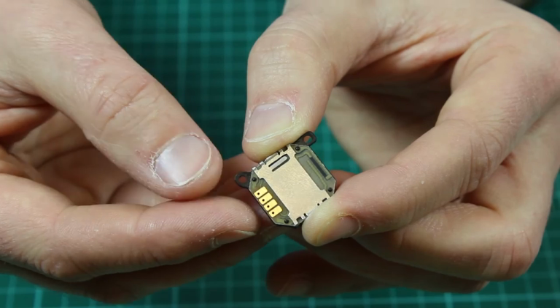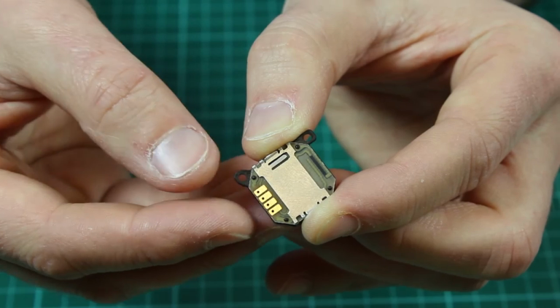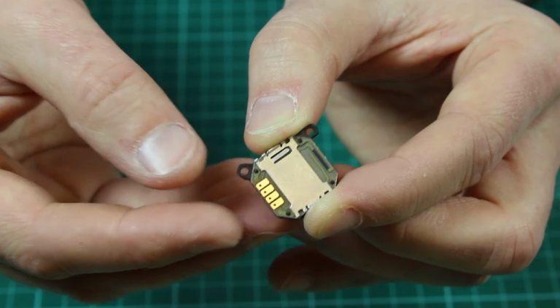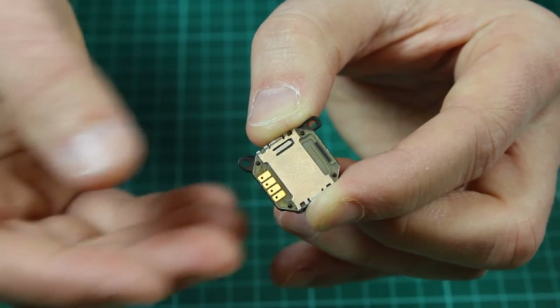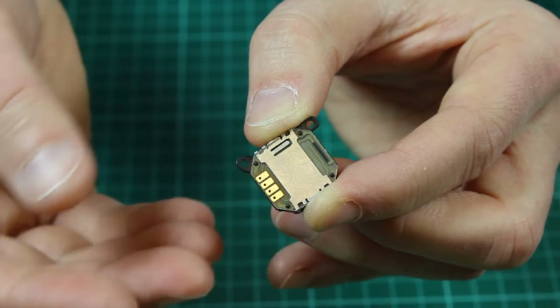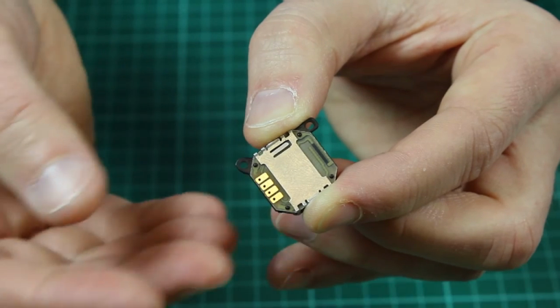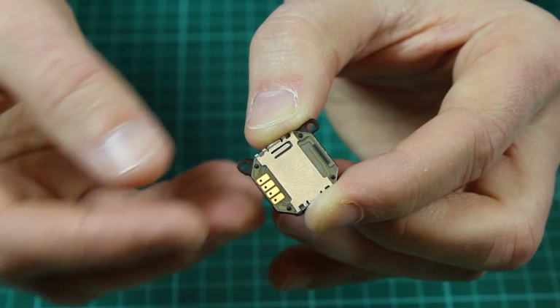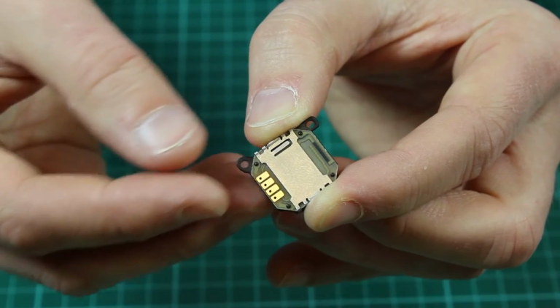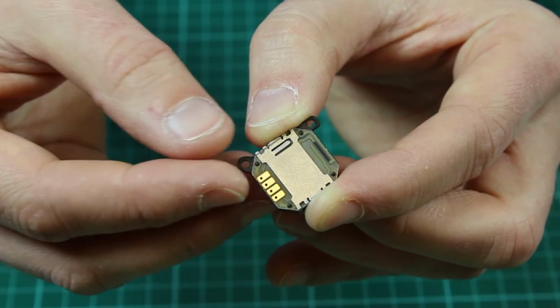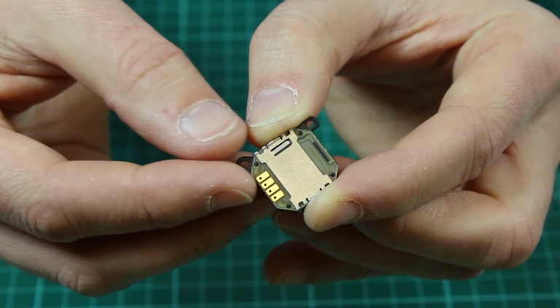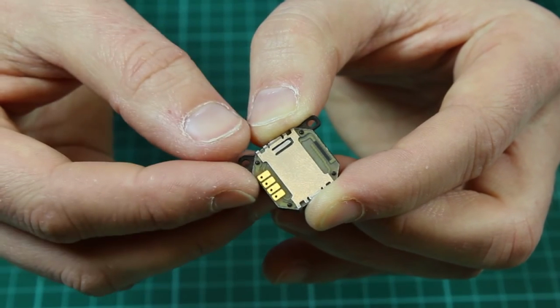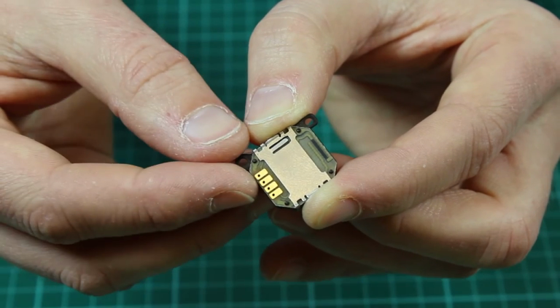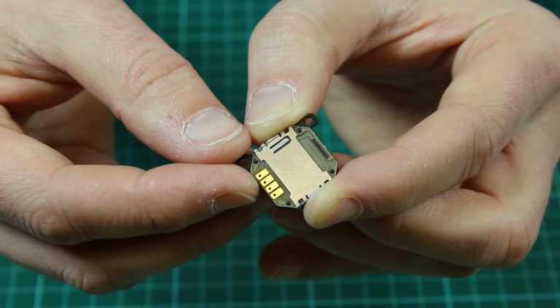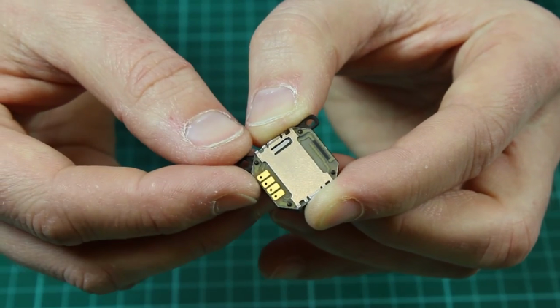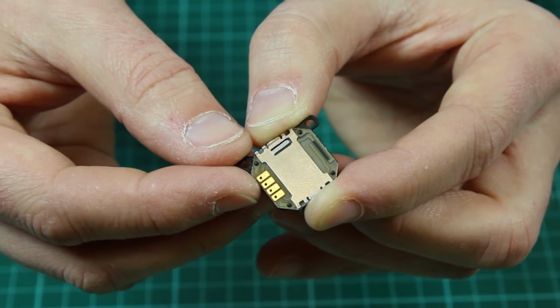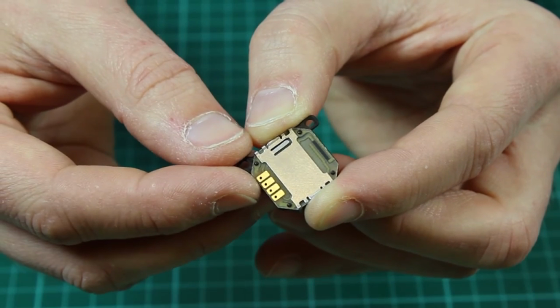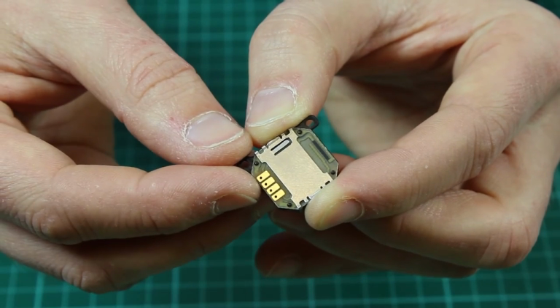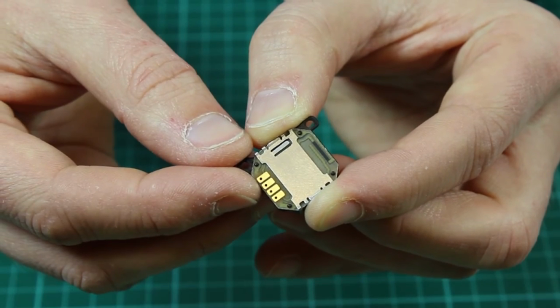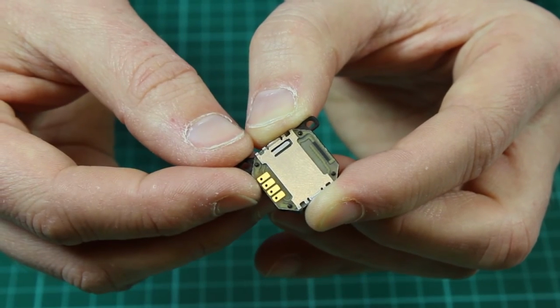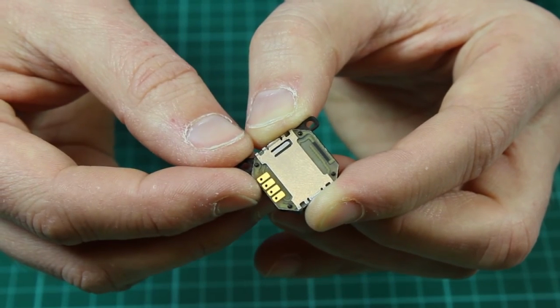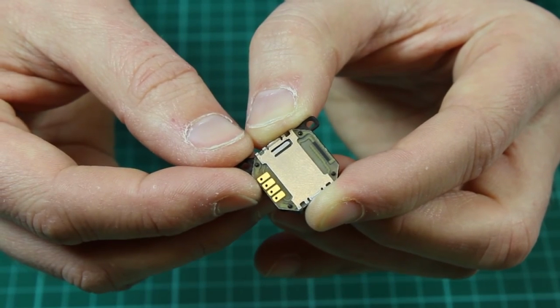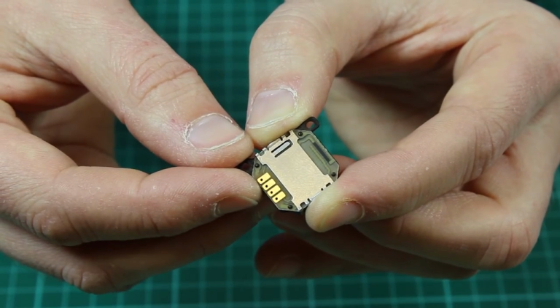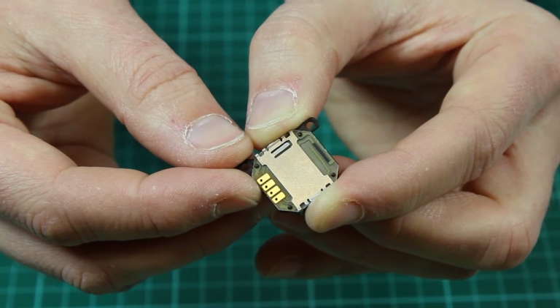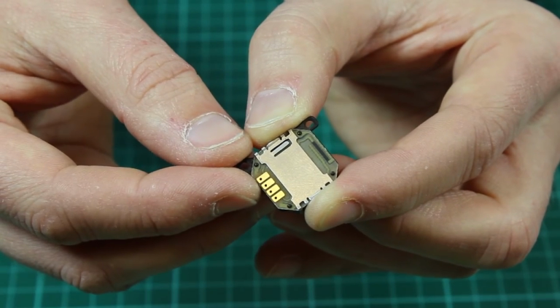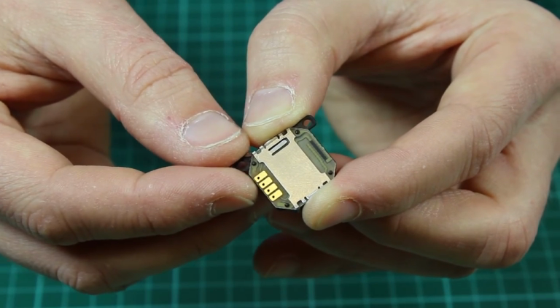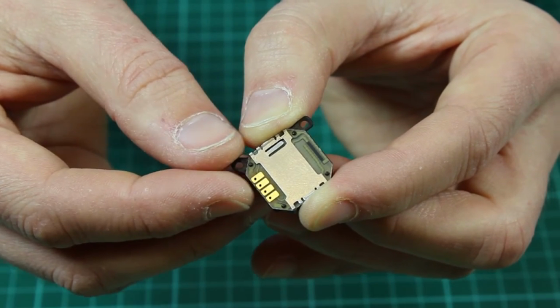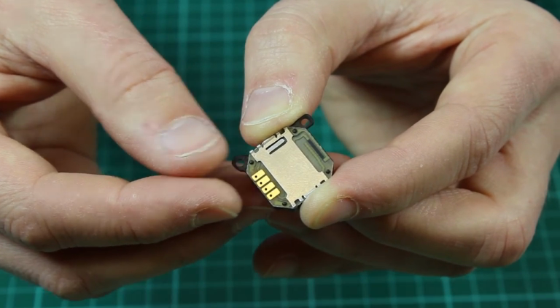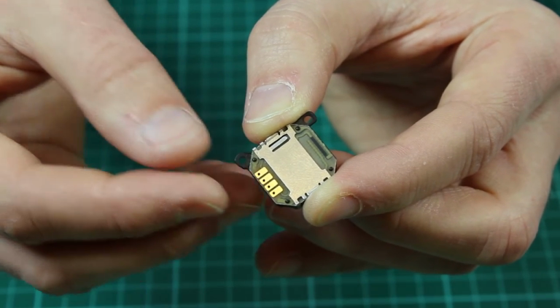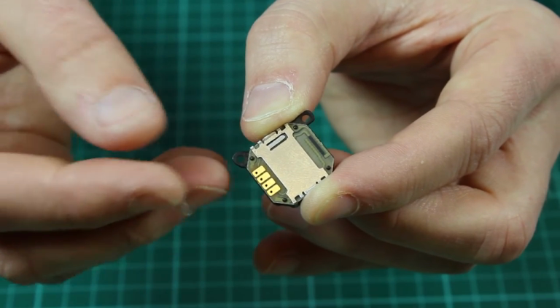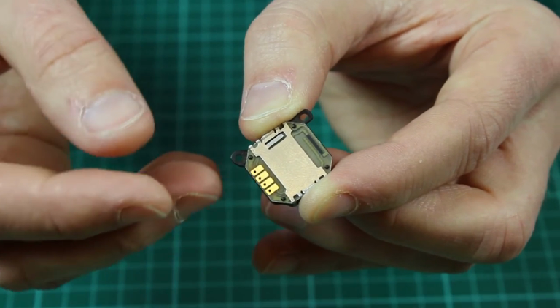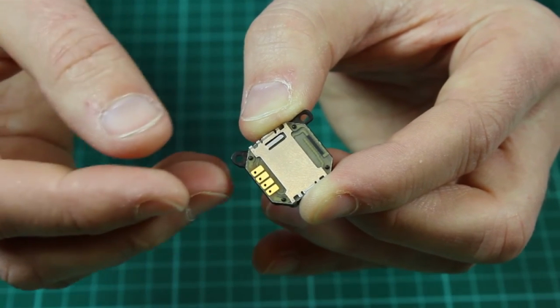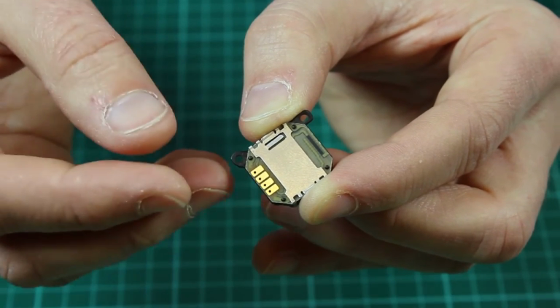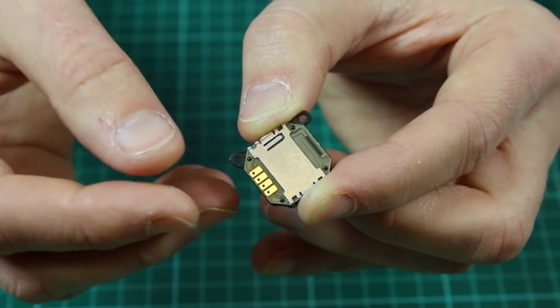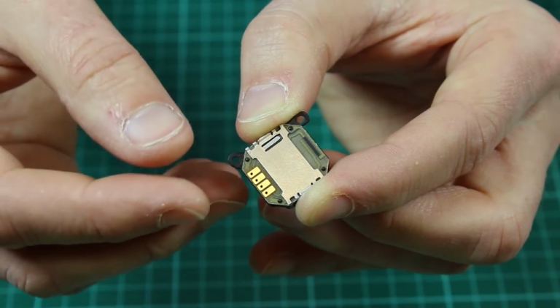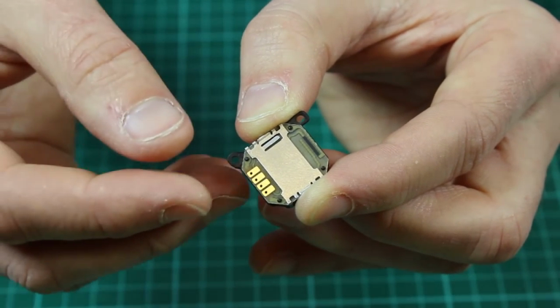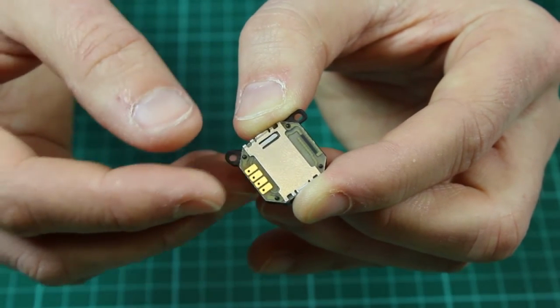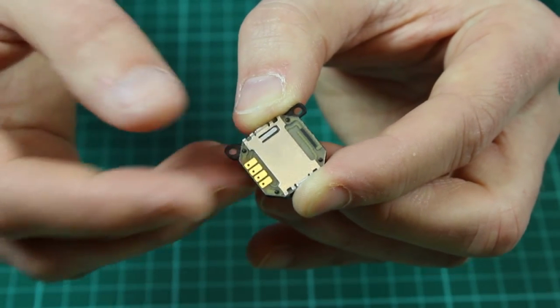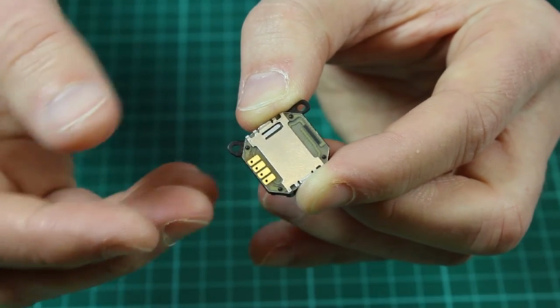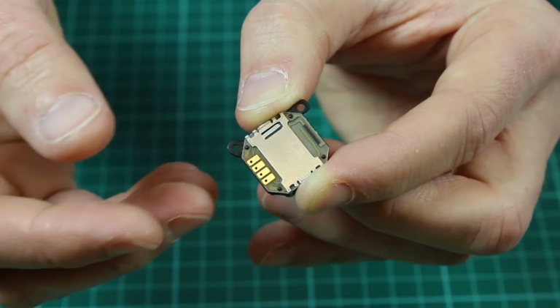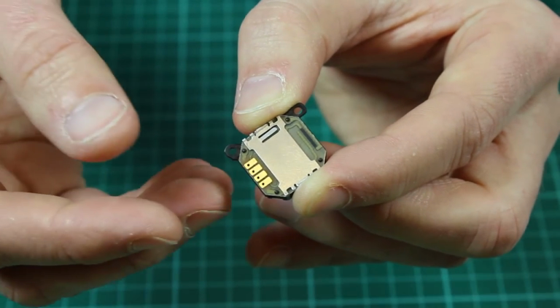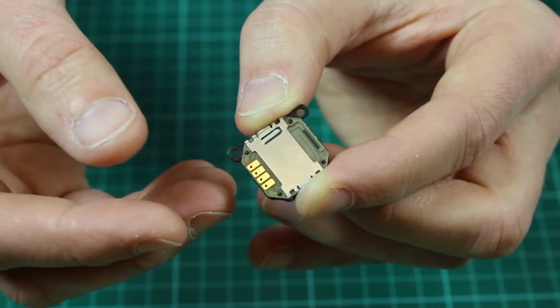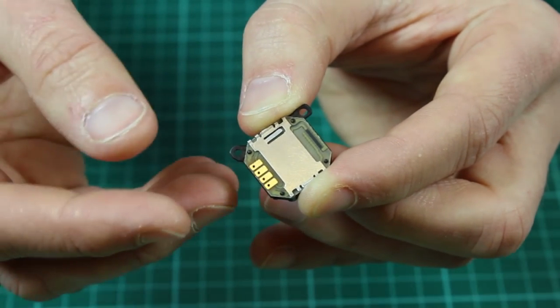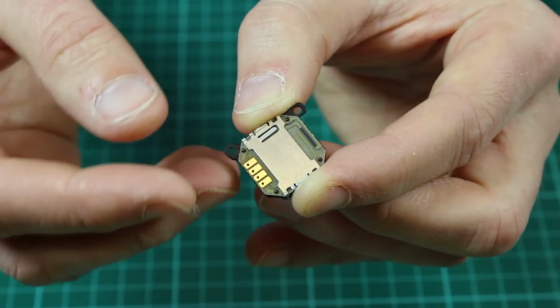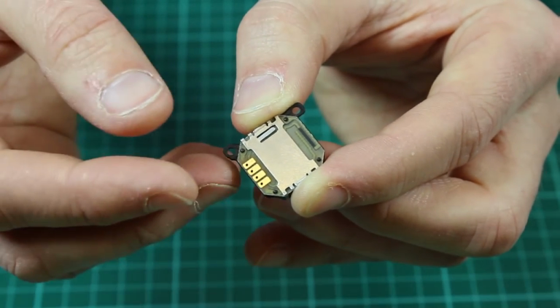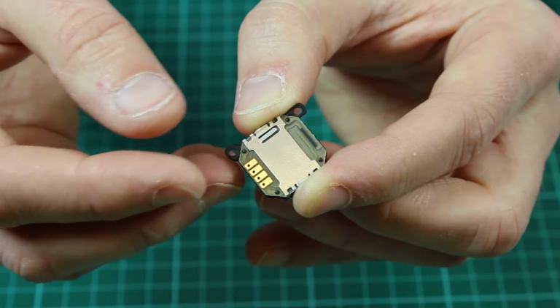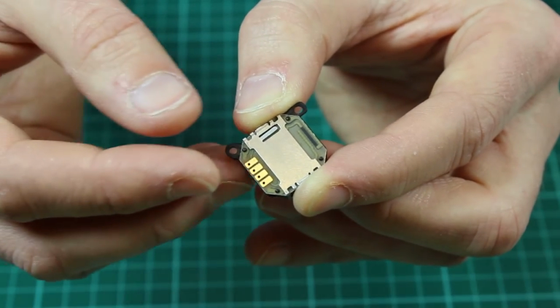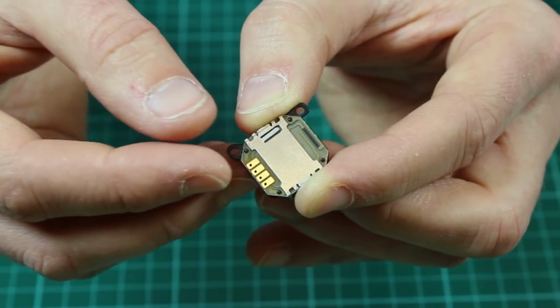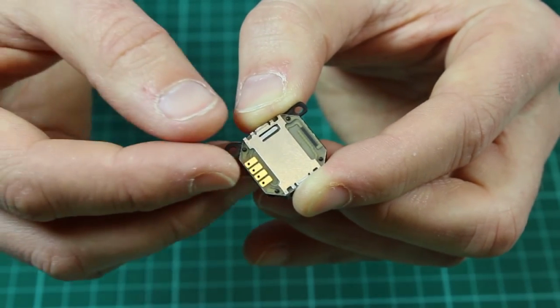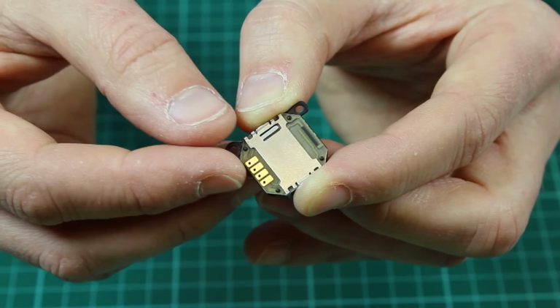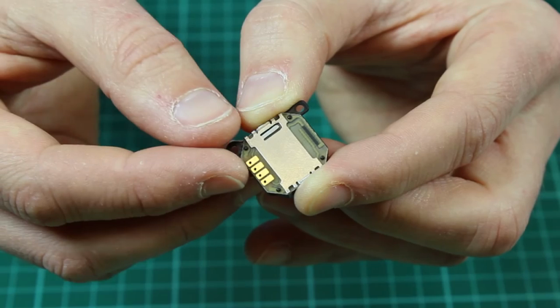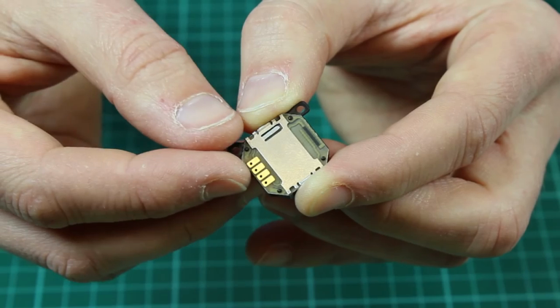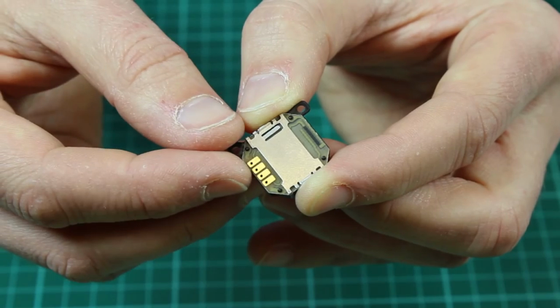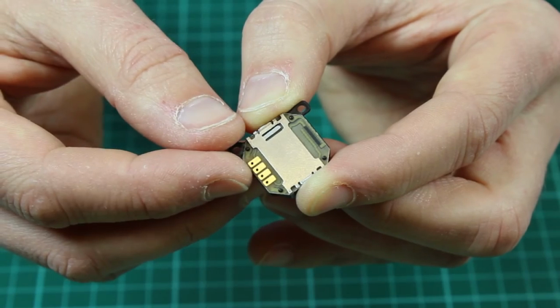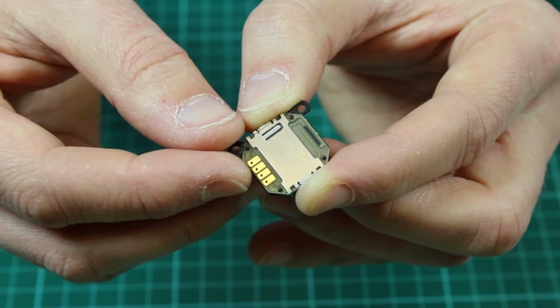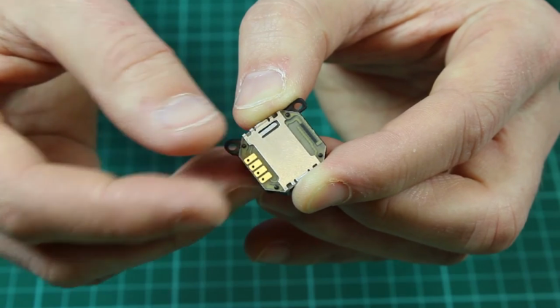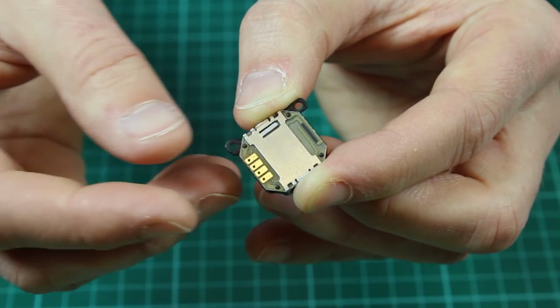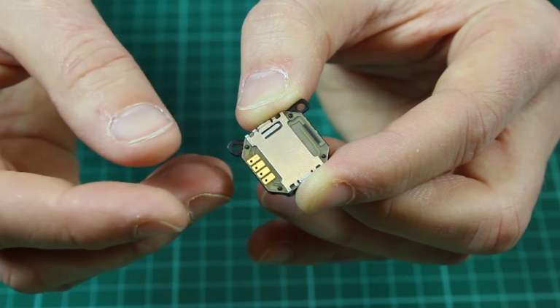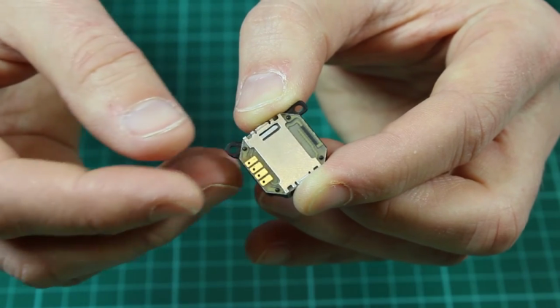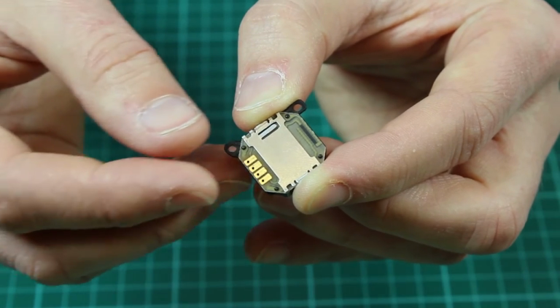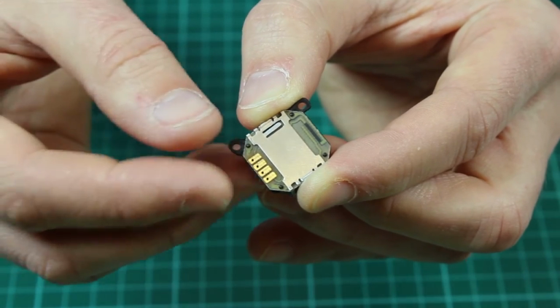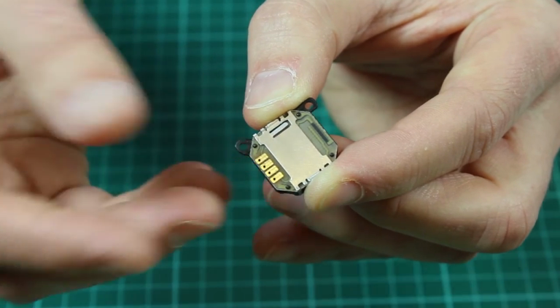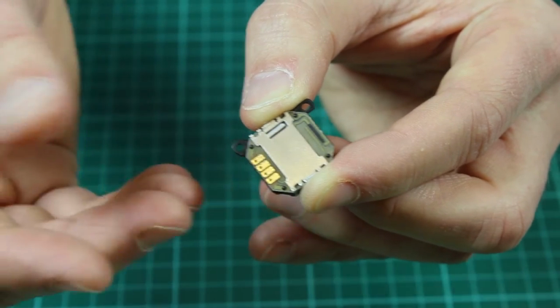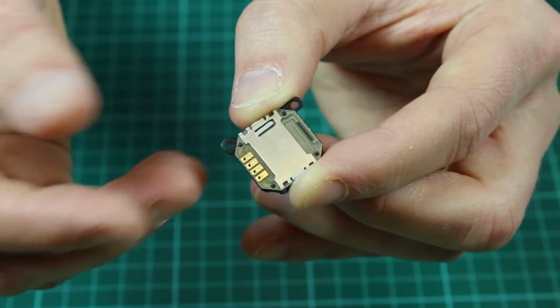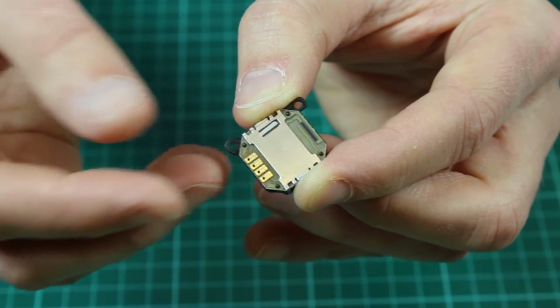These can then be read by an input device such as a Picaxe, Microbit, Raspberry Pi, or Arduino.